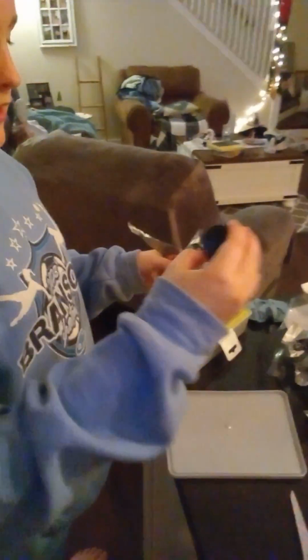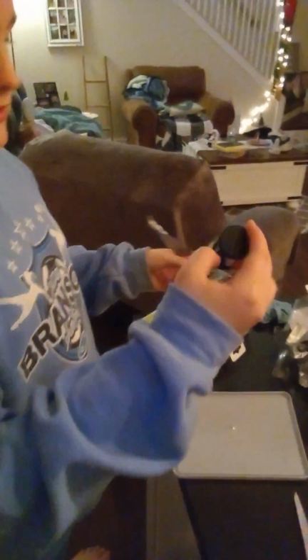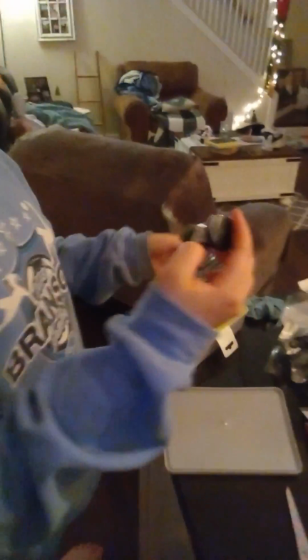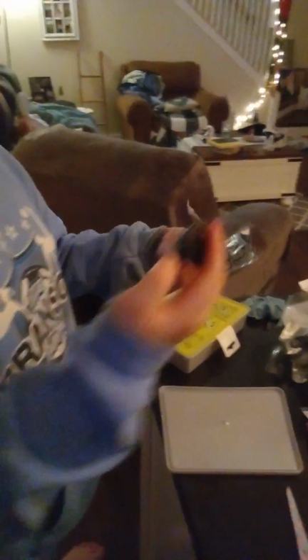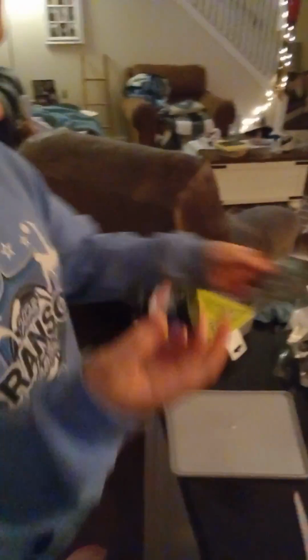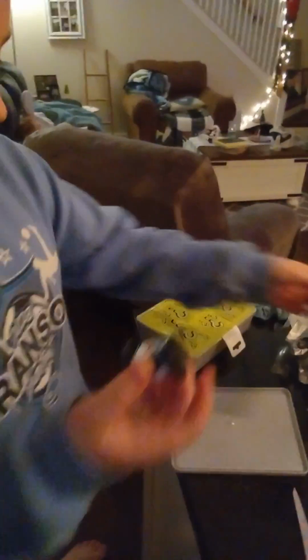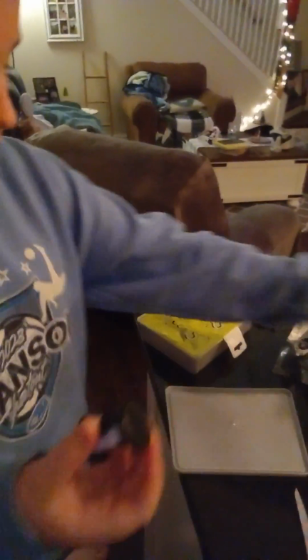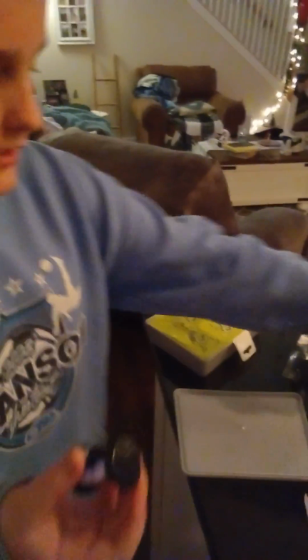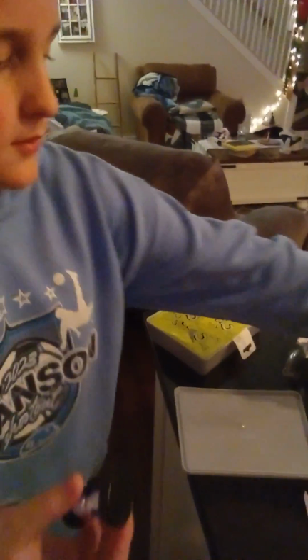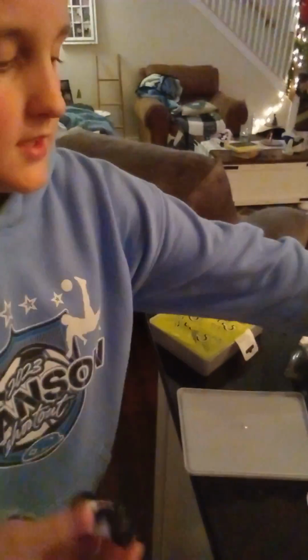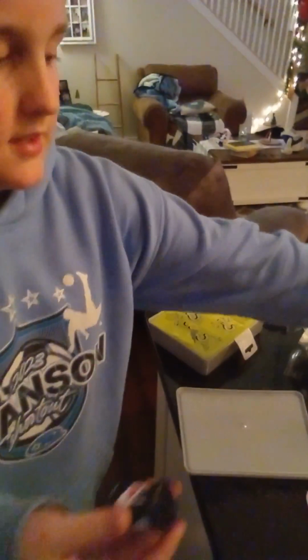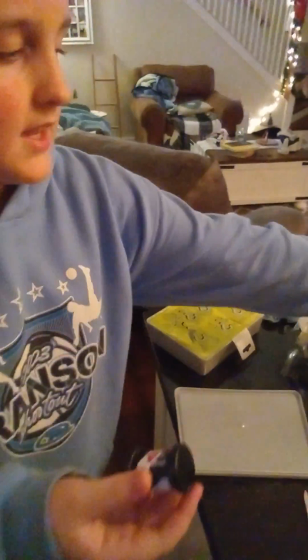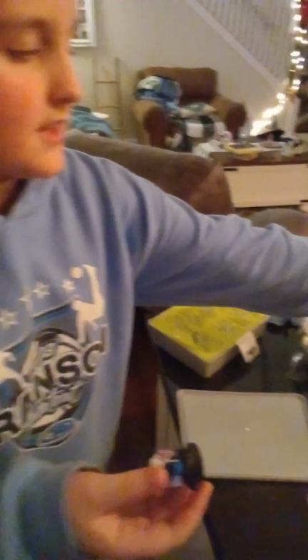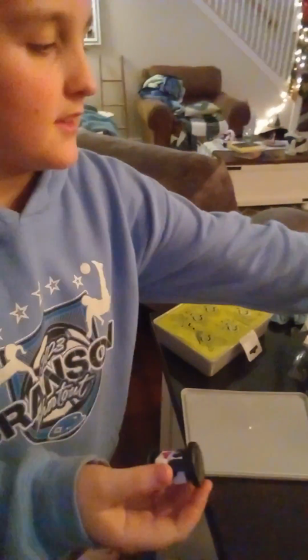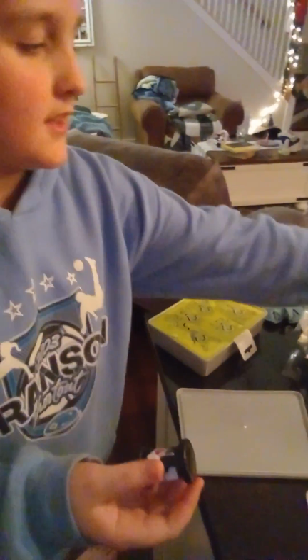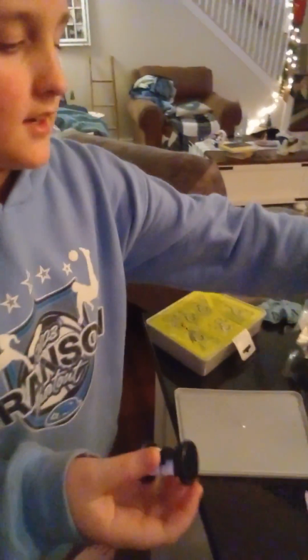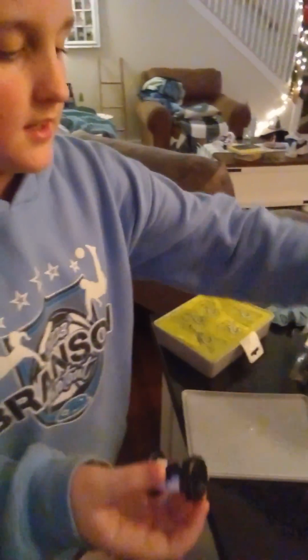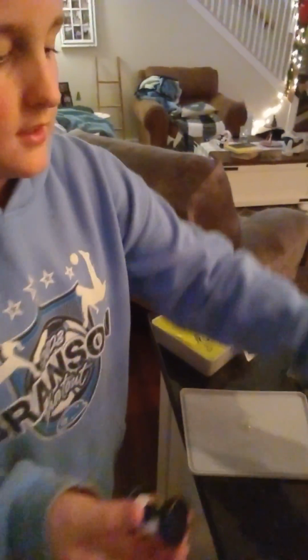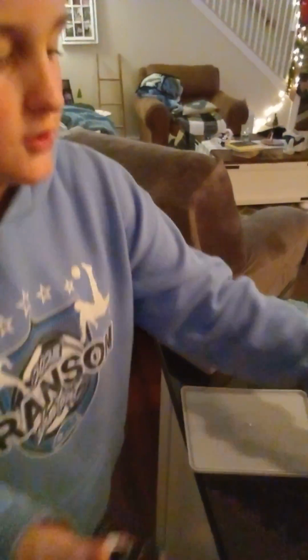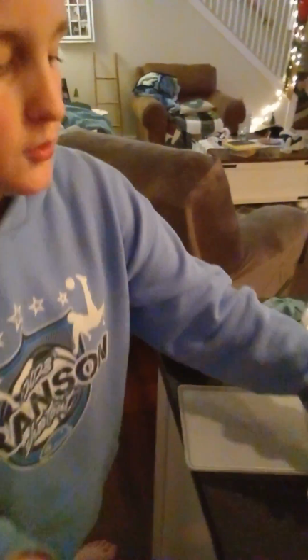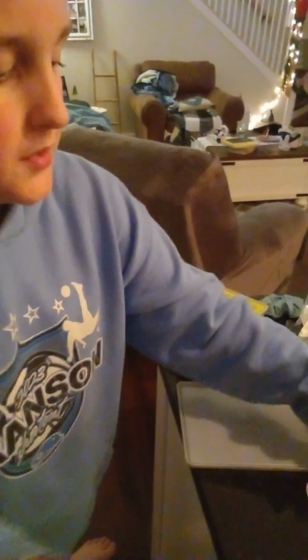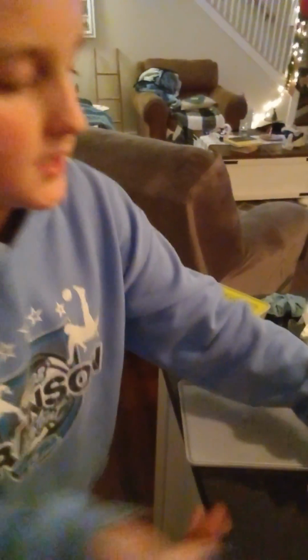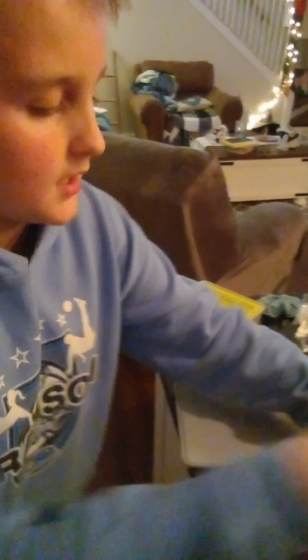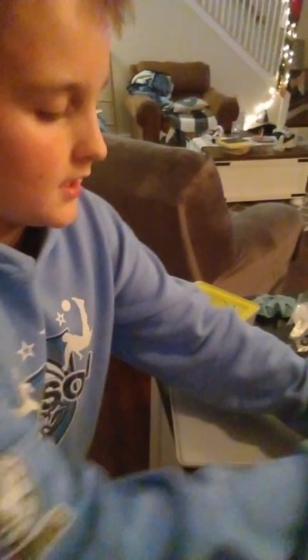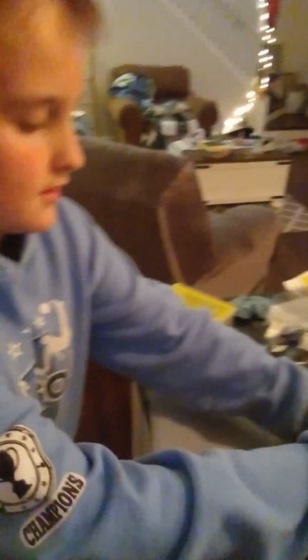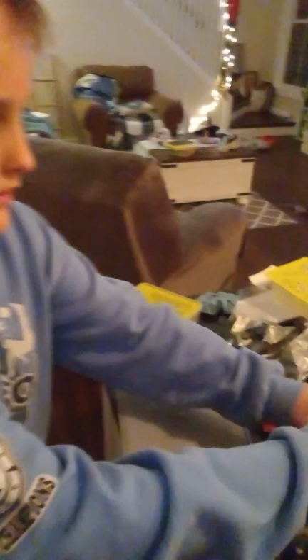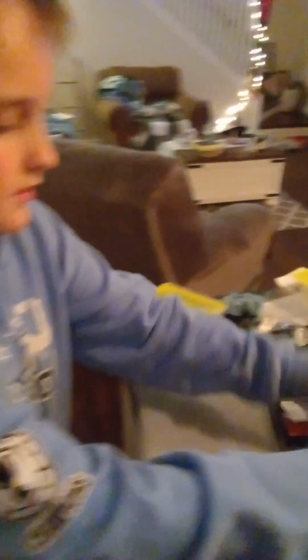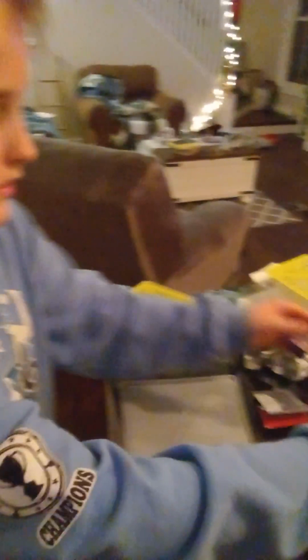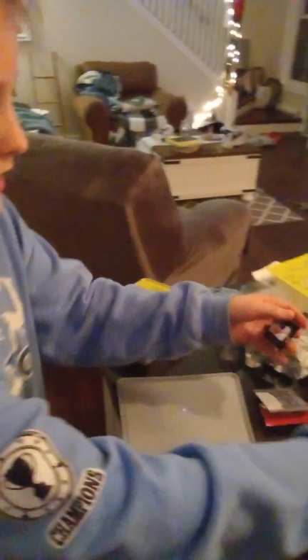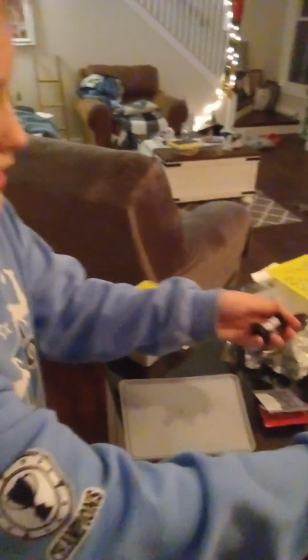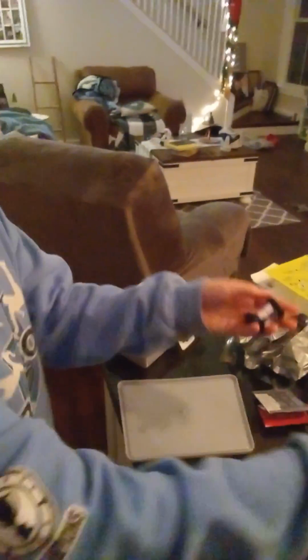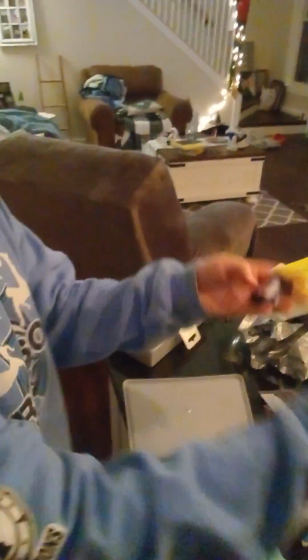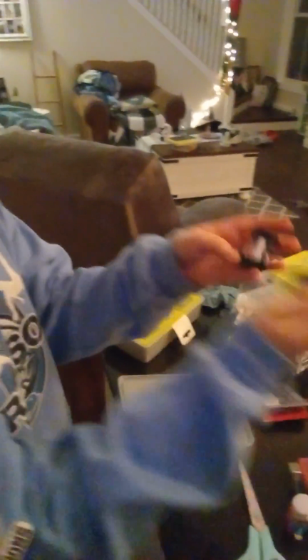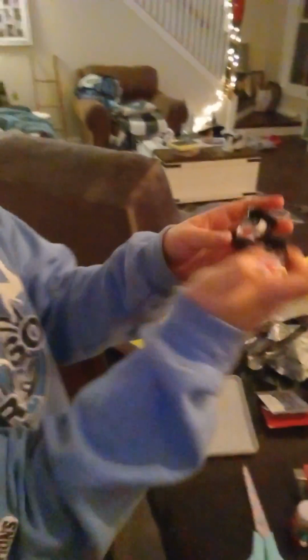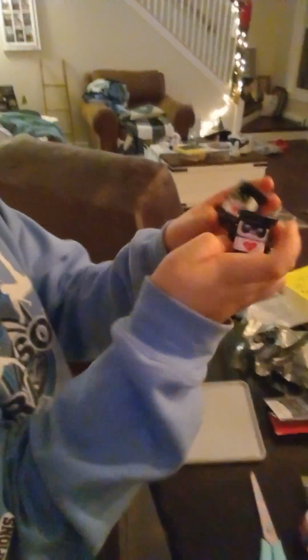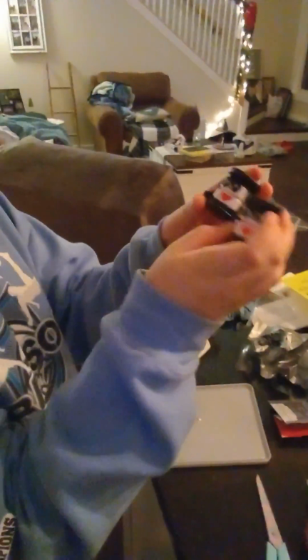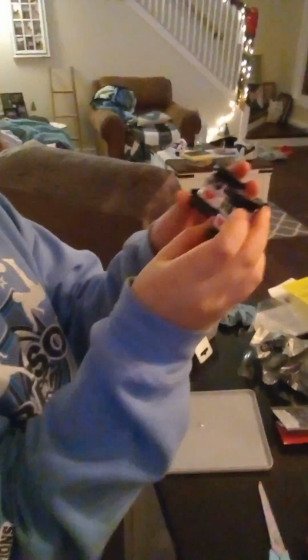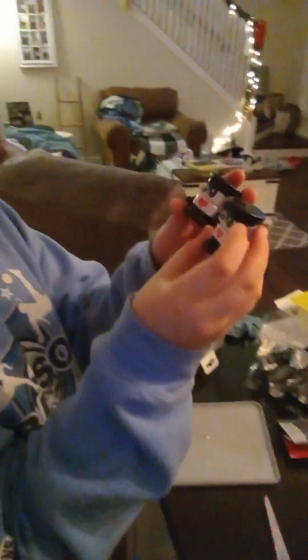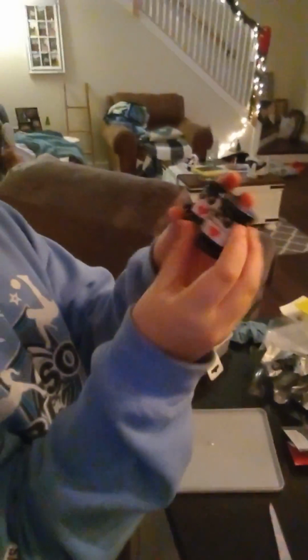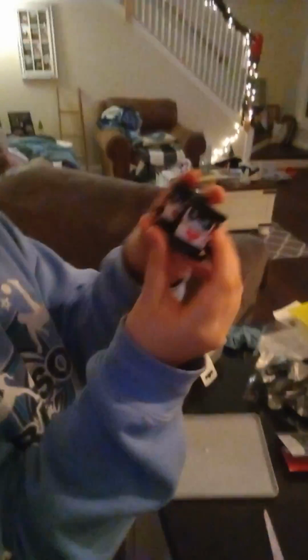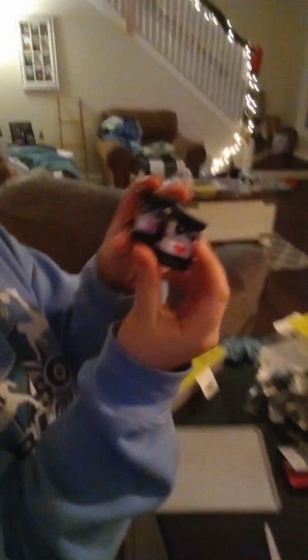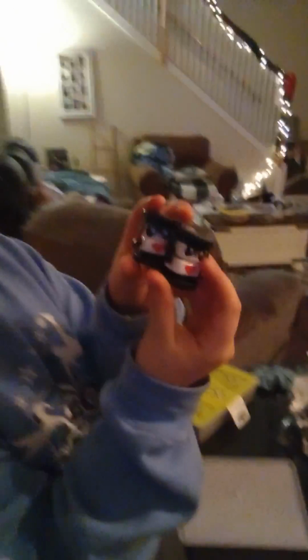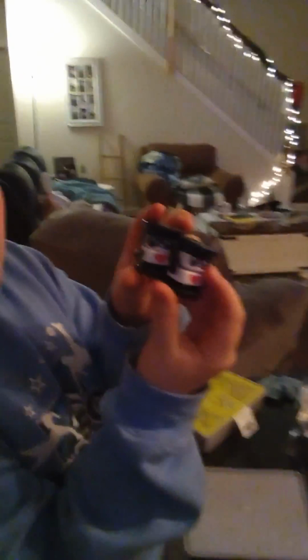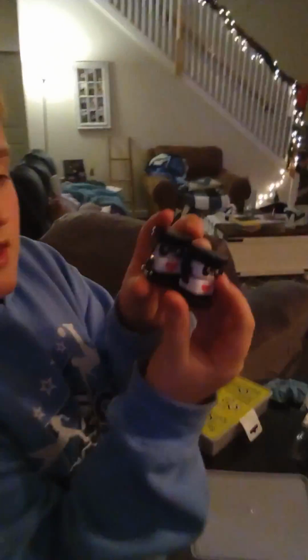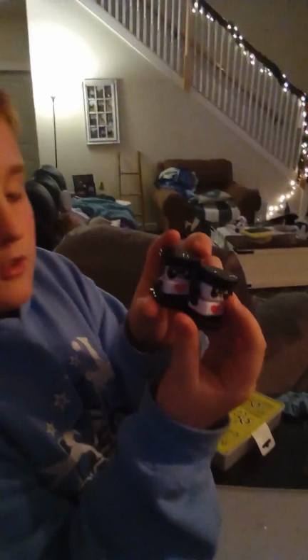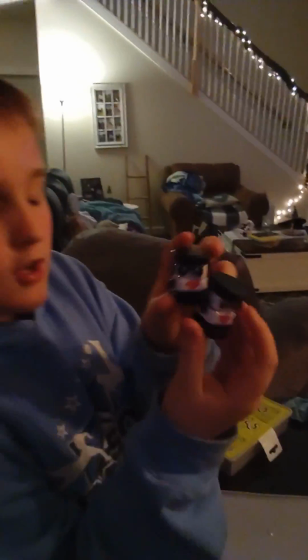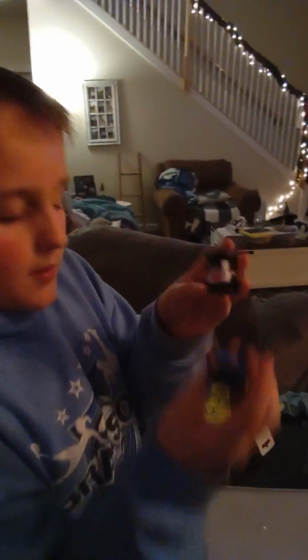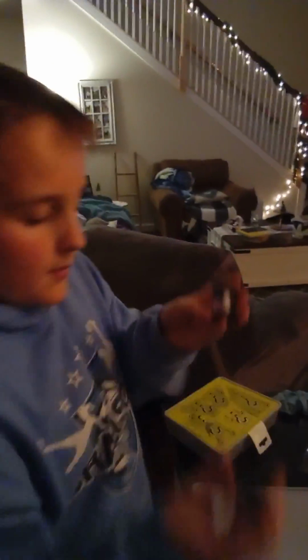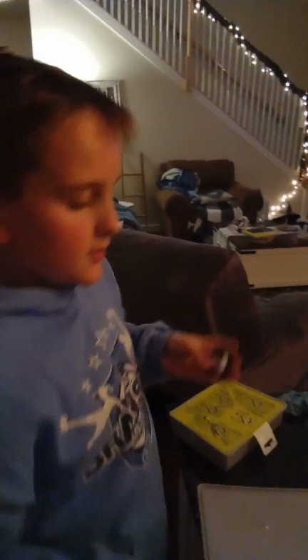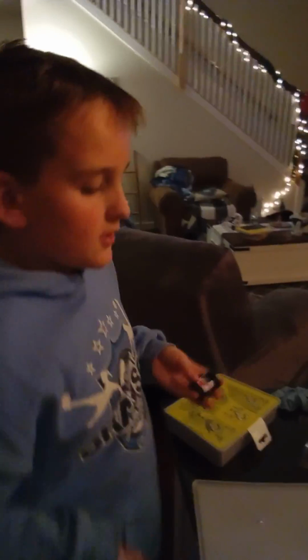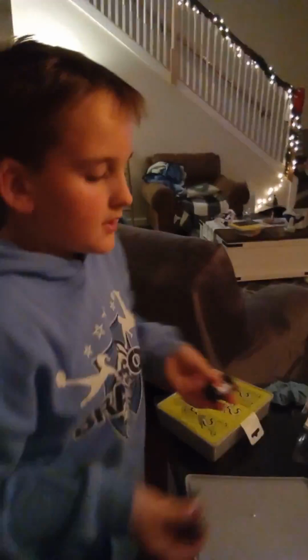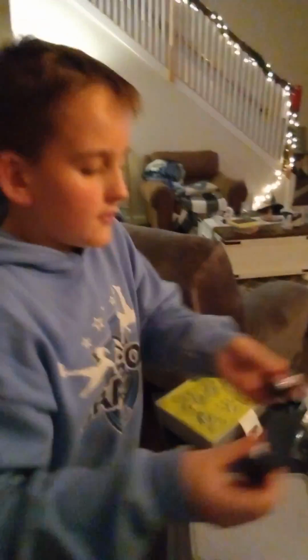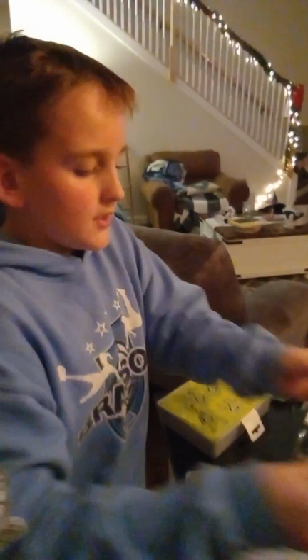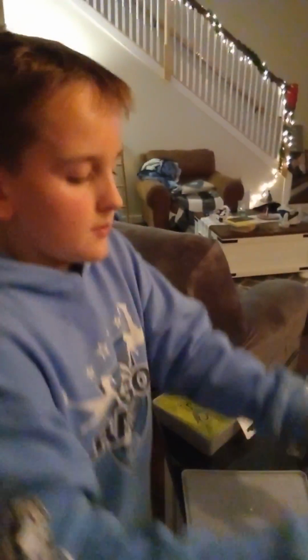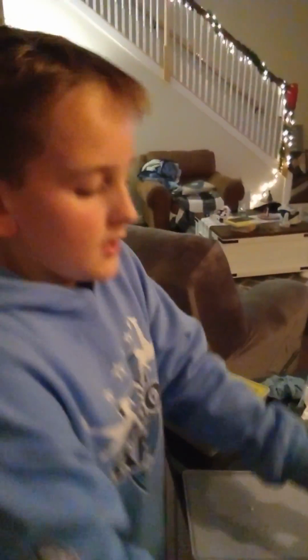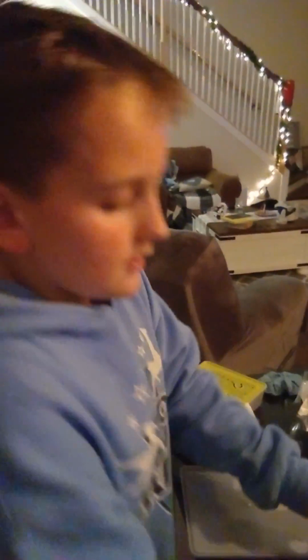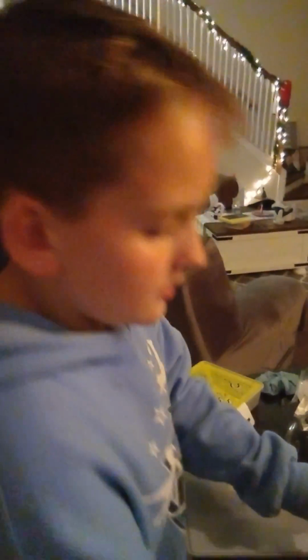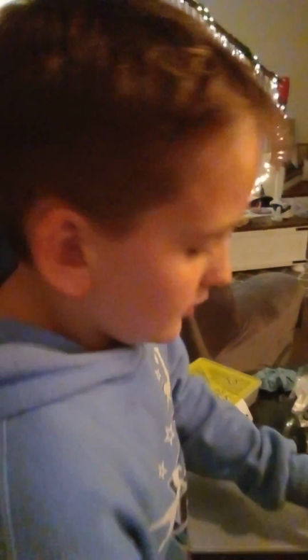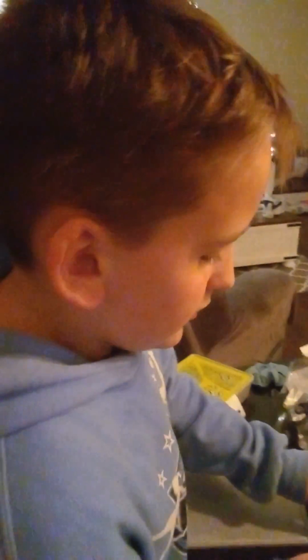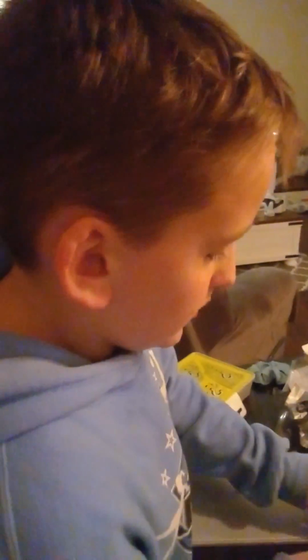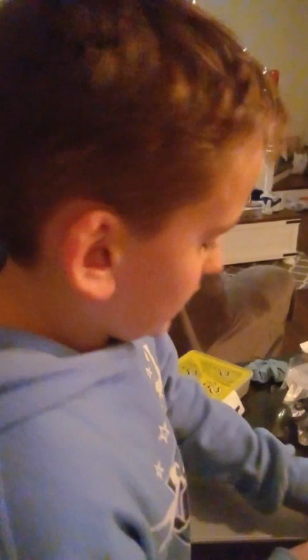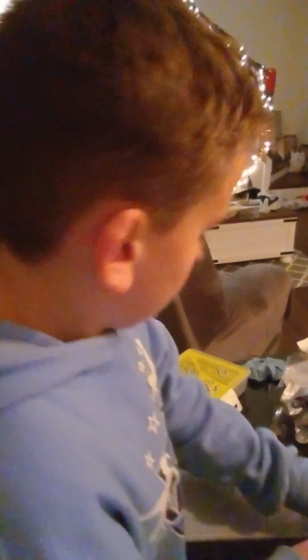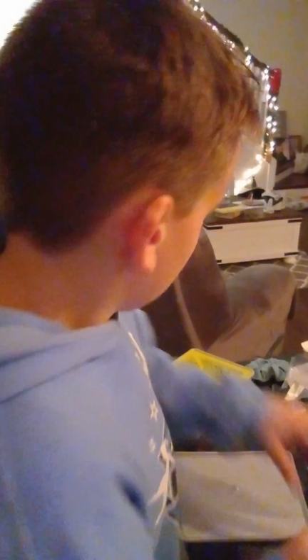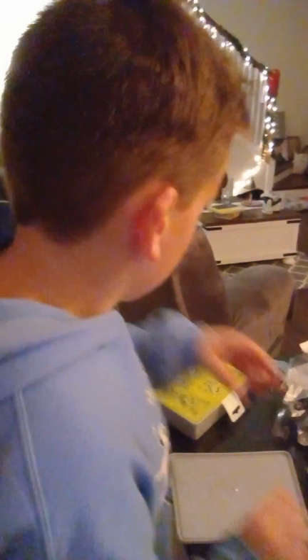Turns out we sadly got a duplicate. We already have this one, so I'll probably just give it to my sister if she wants it.